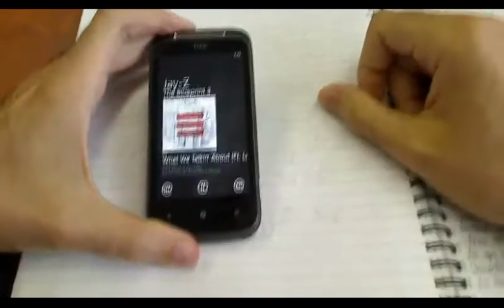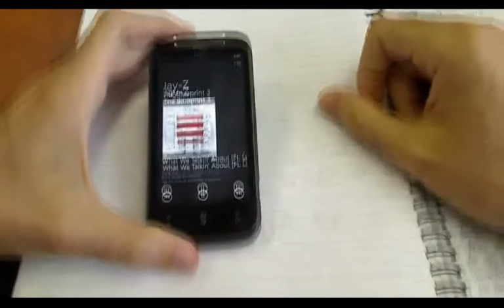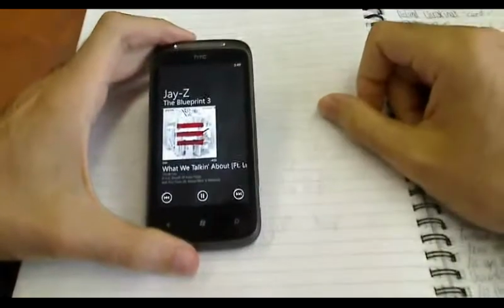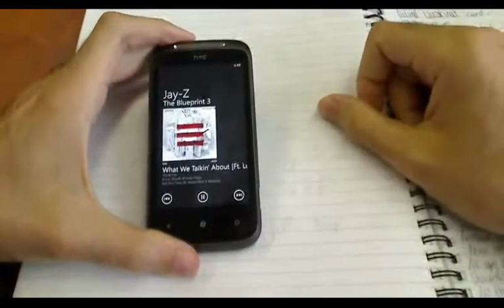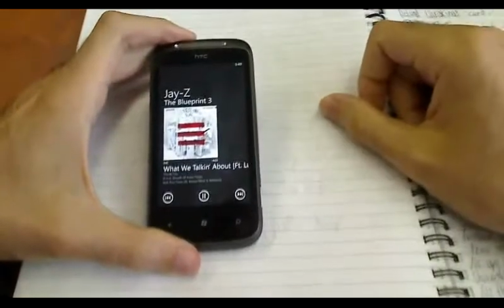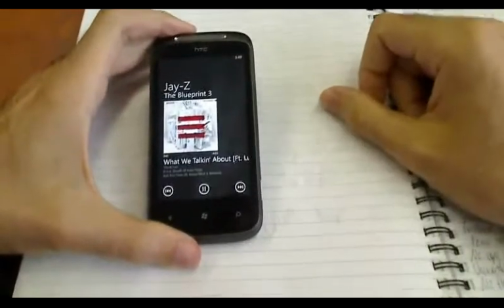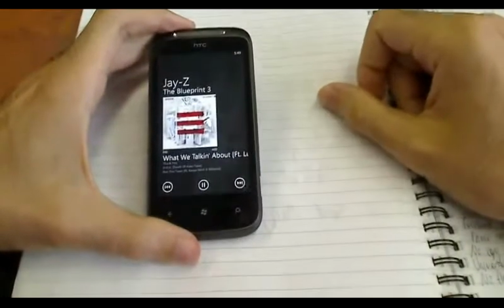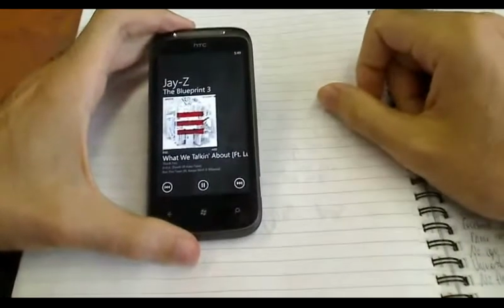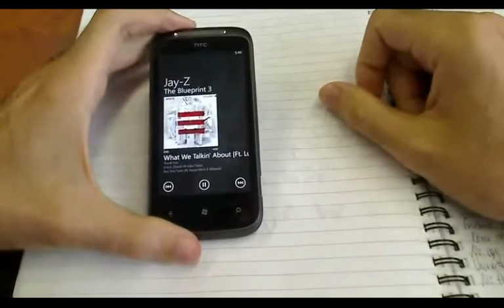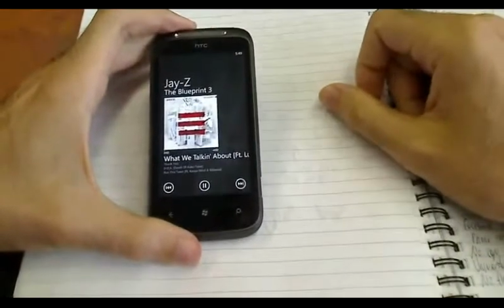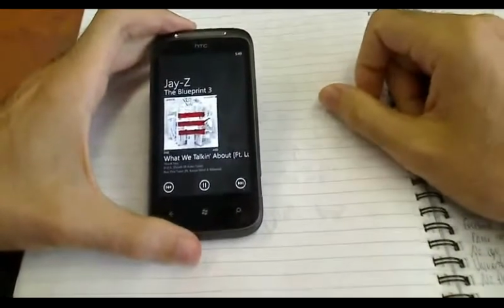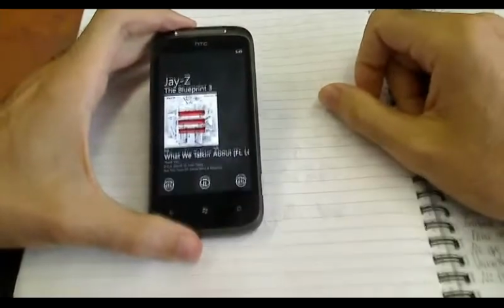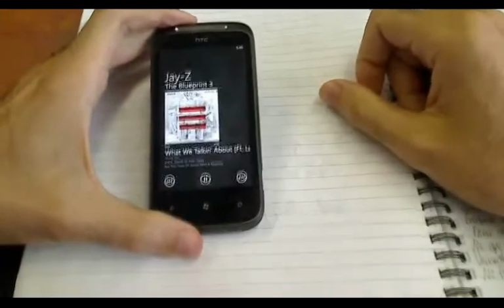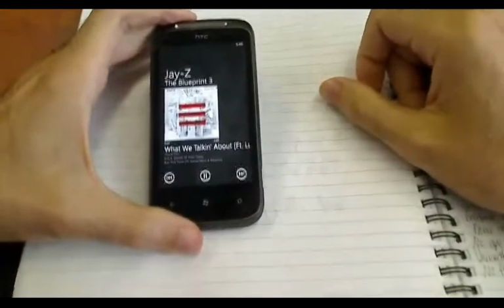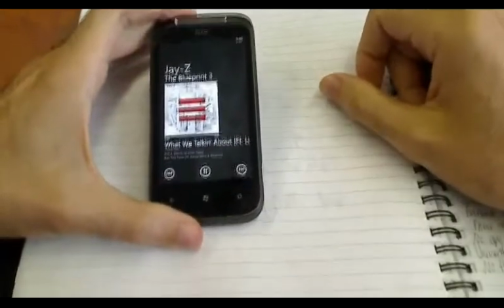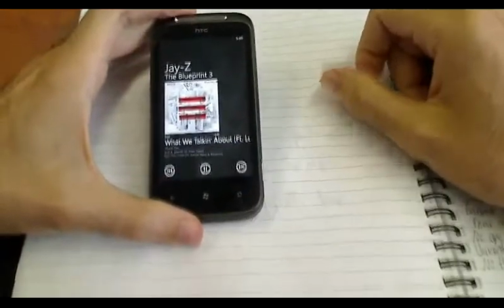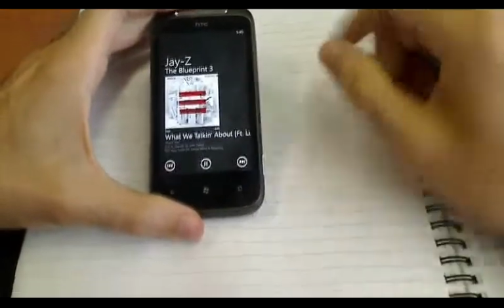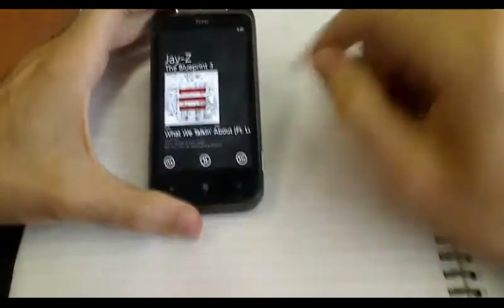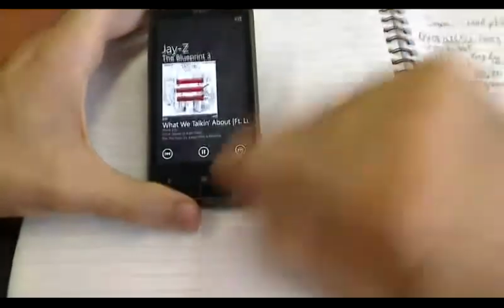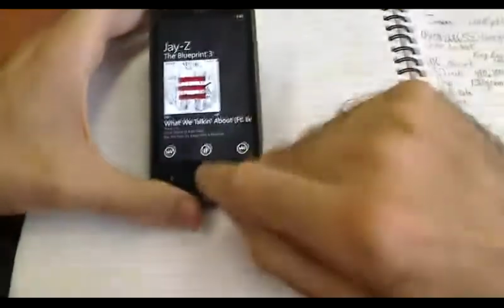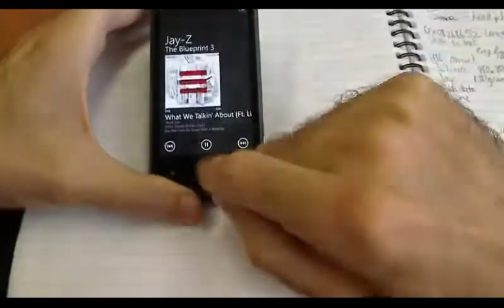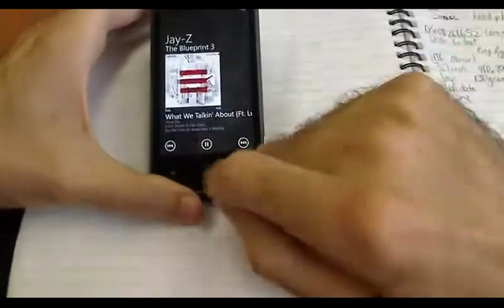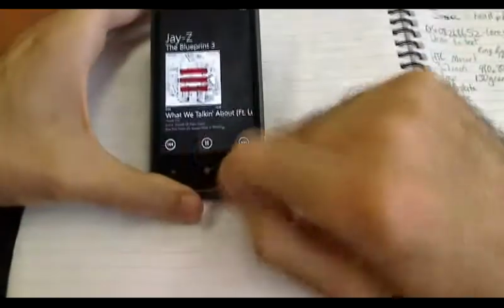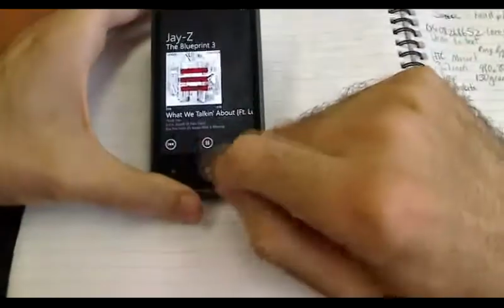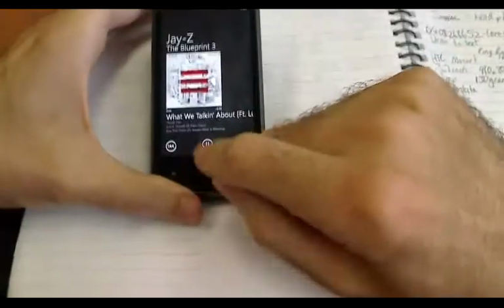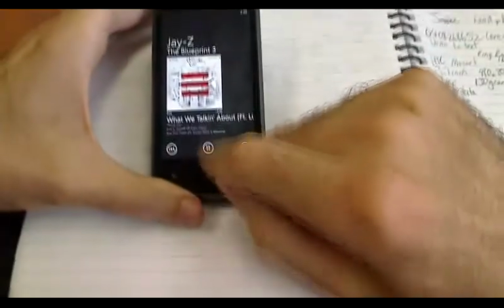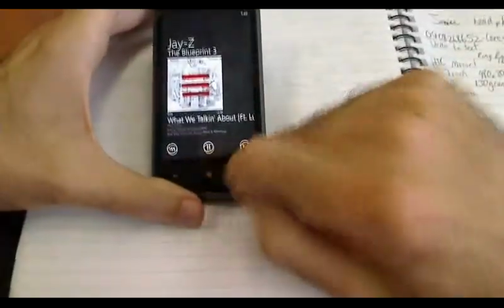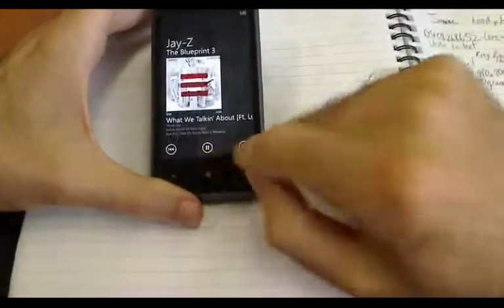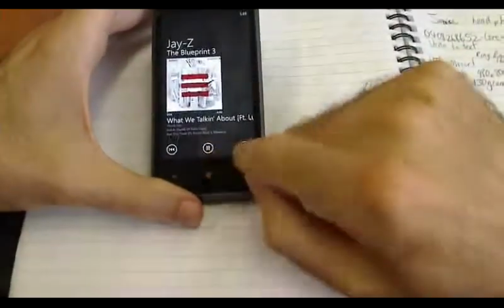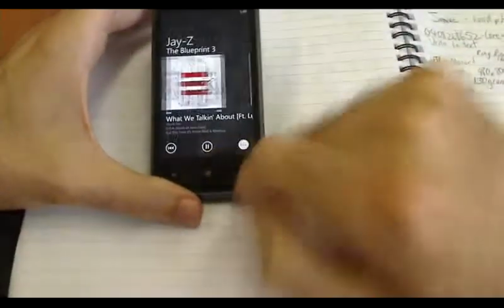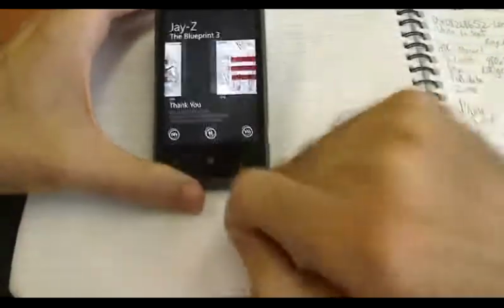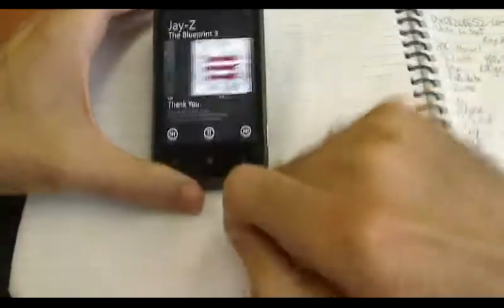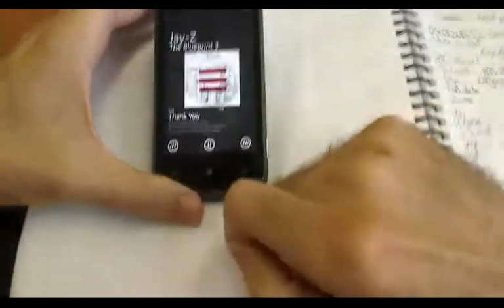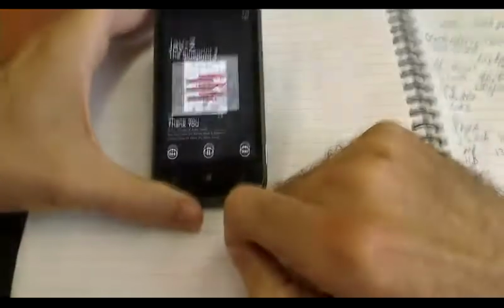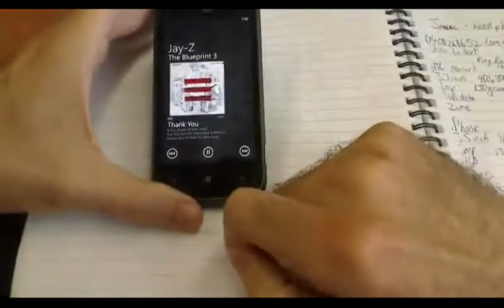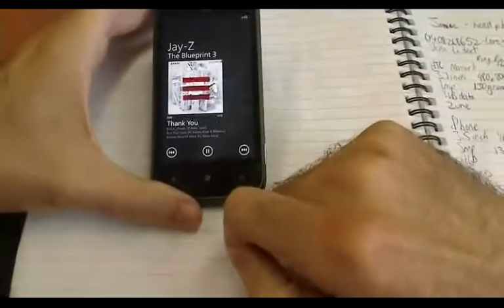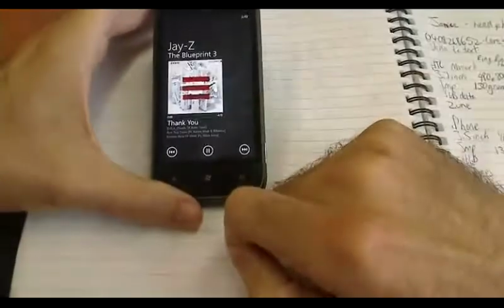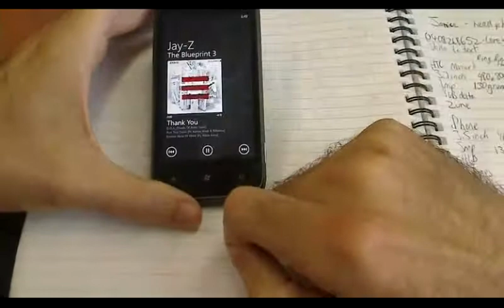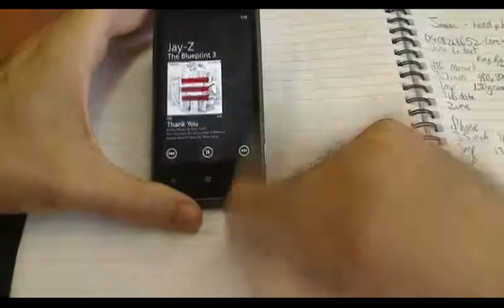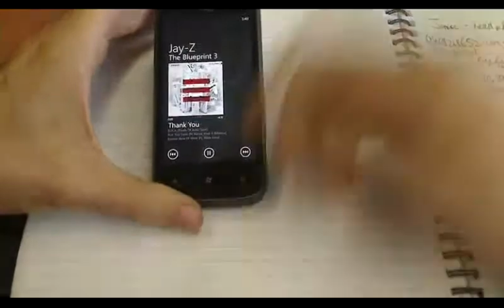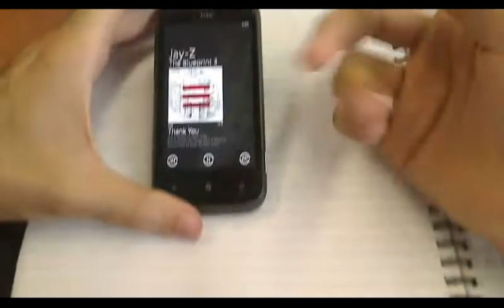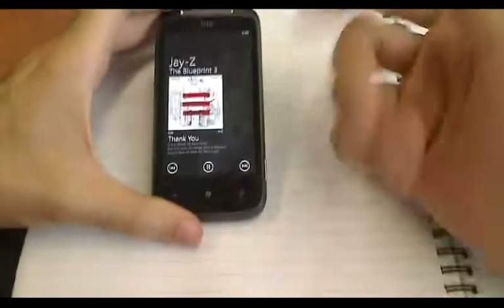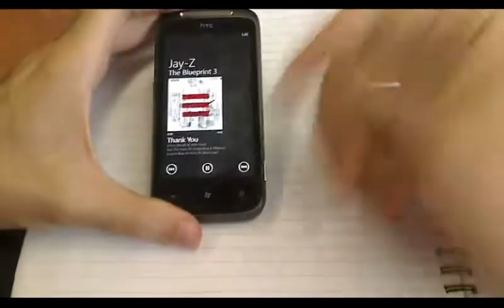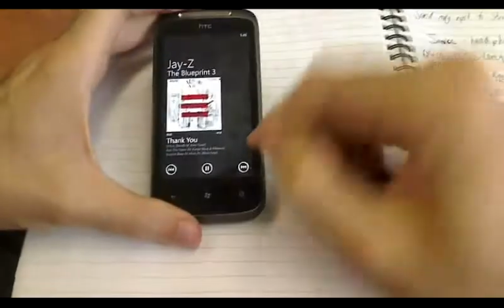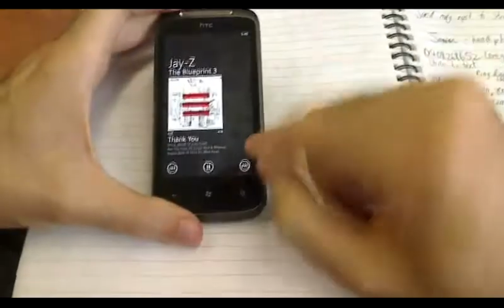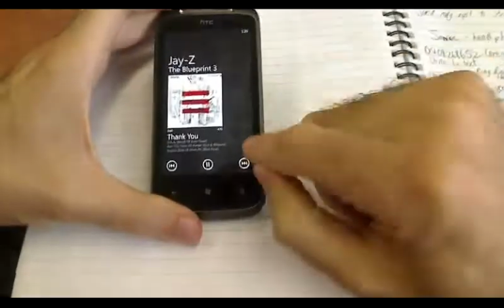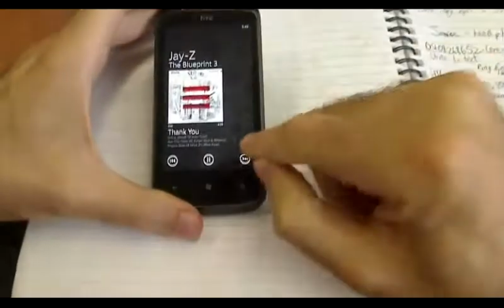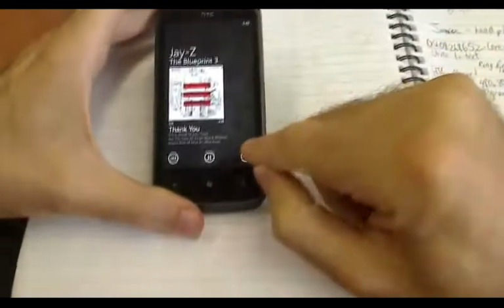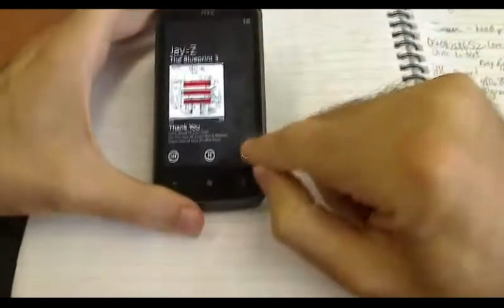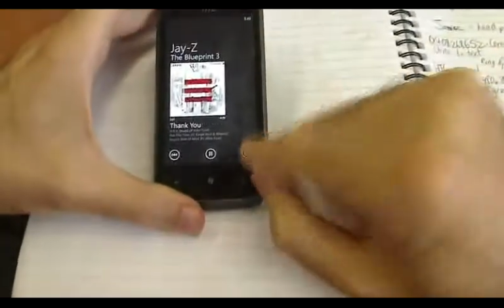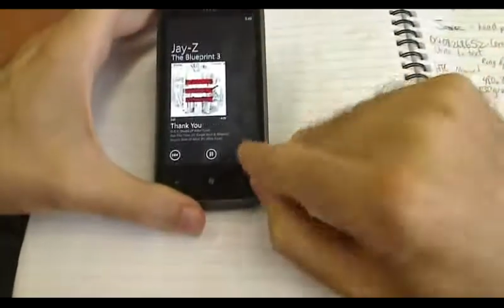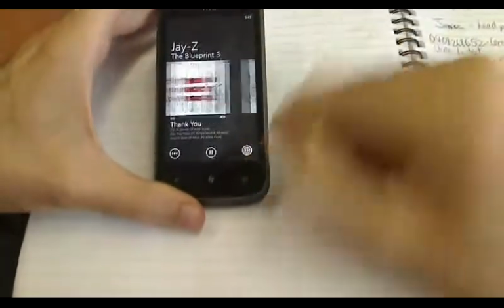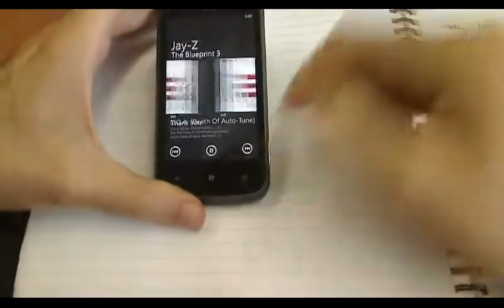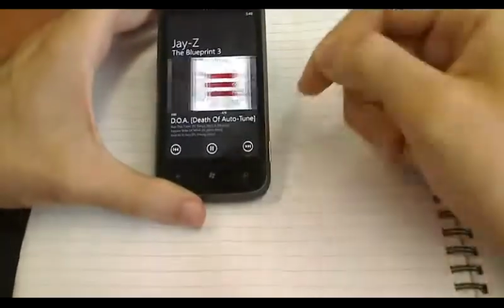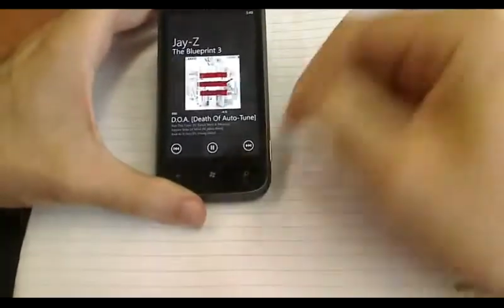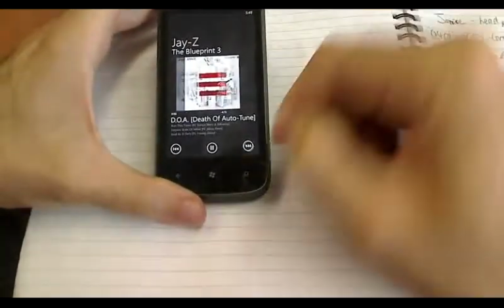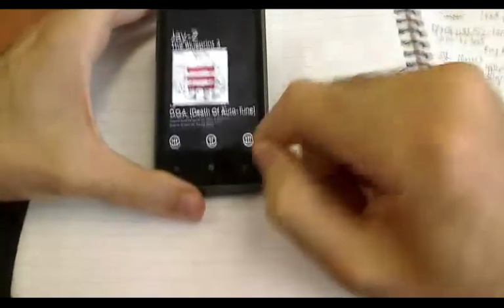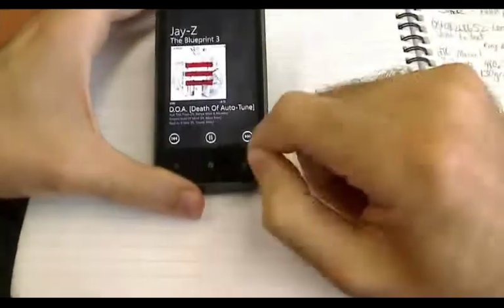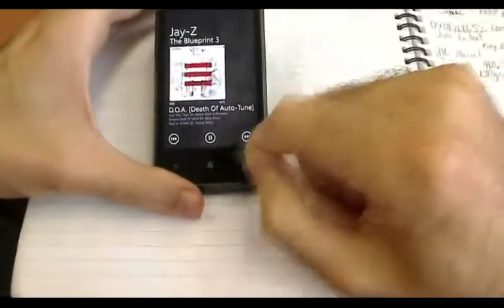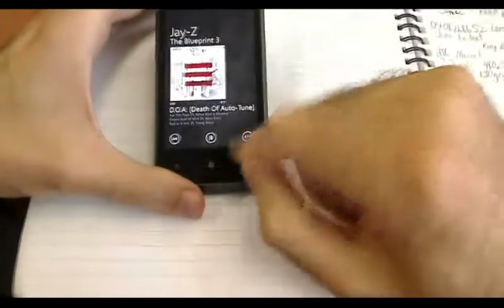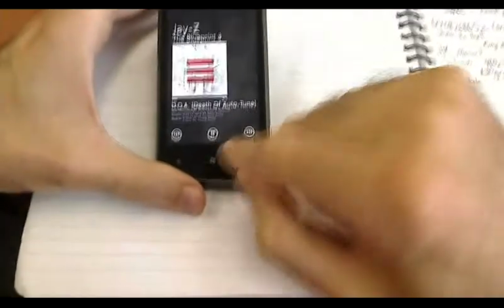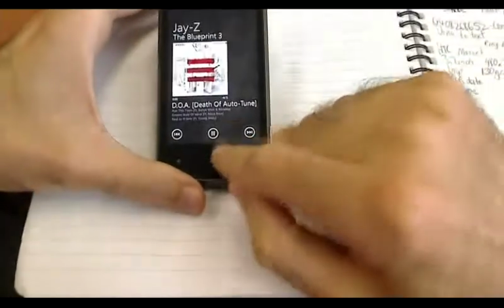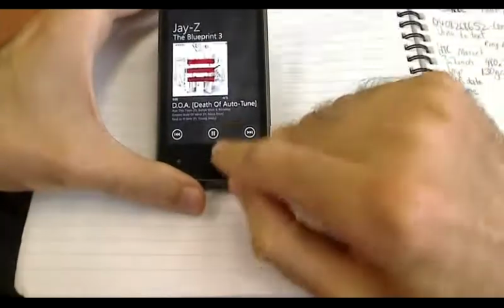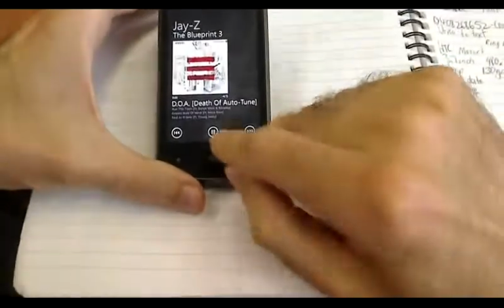Going into music — it's so quick, so easy. Skipping songs is very, very fast.